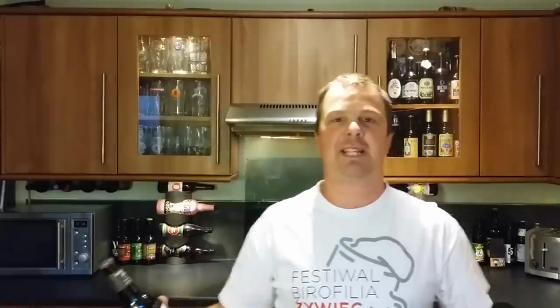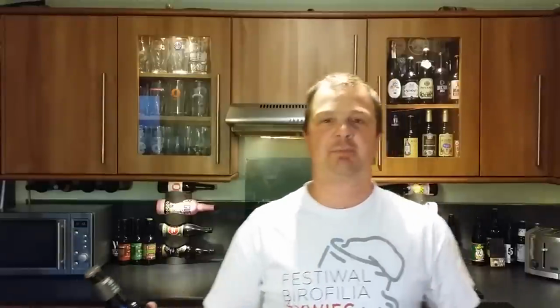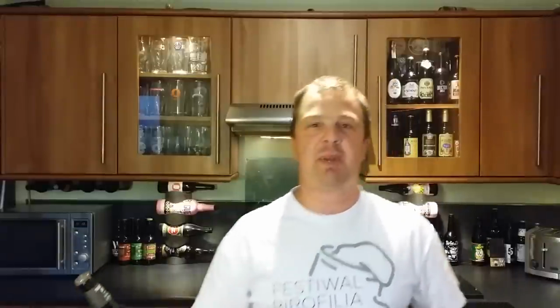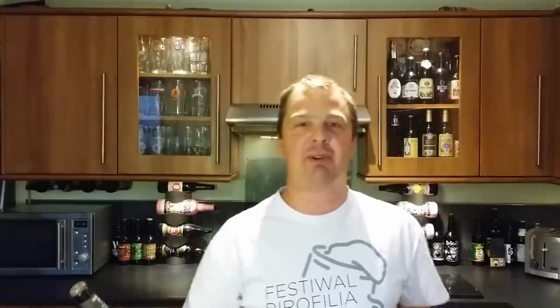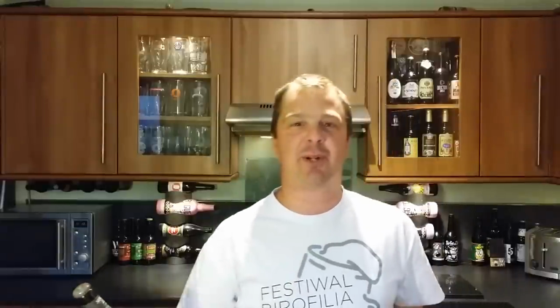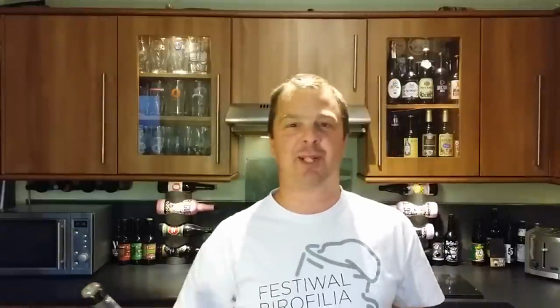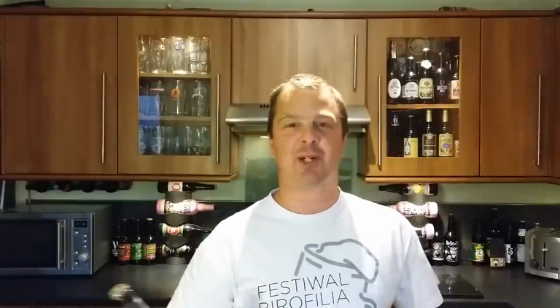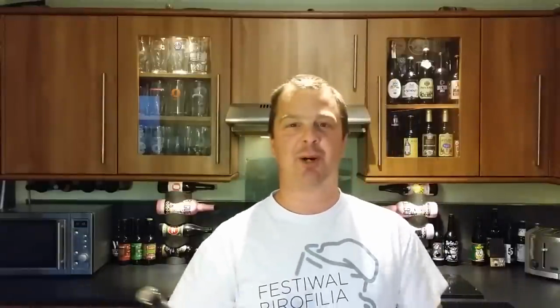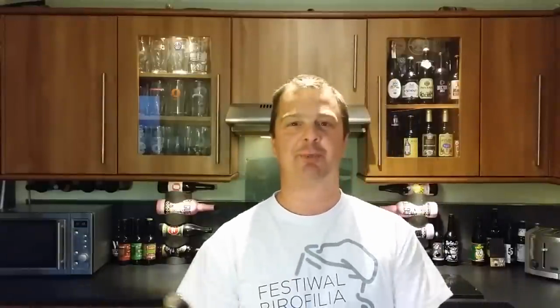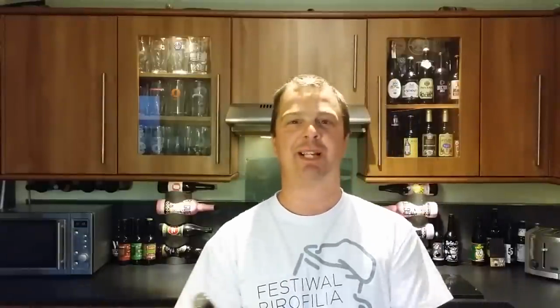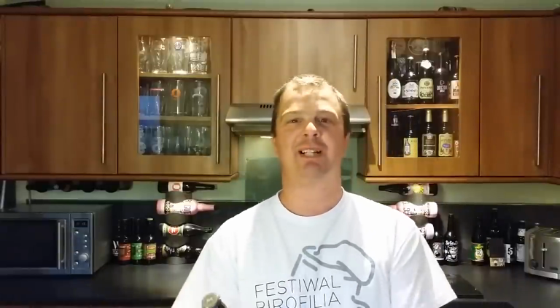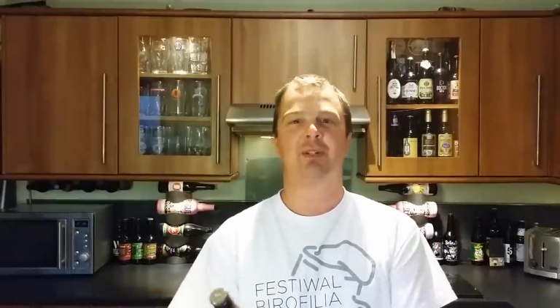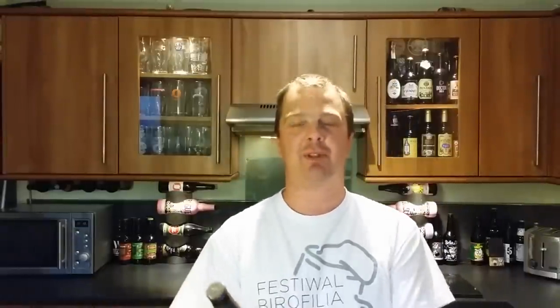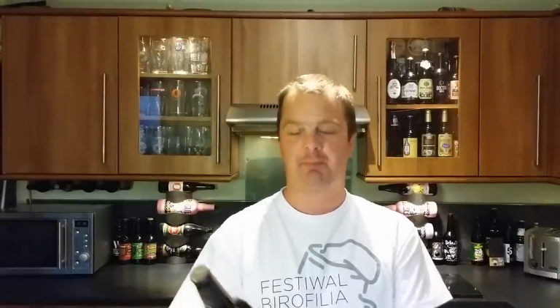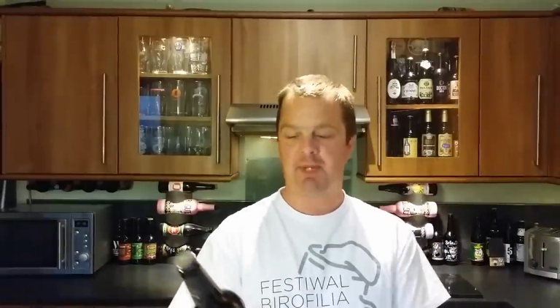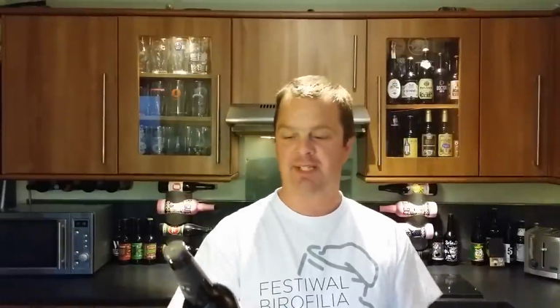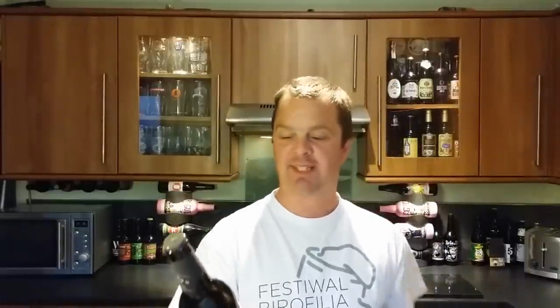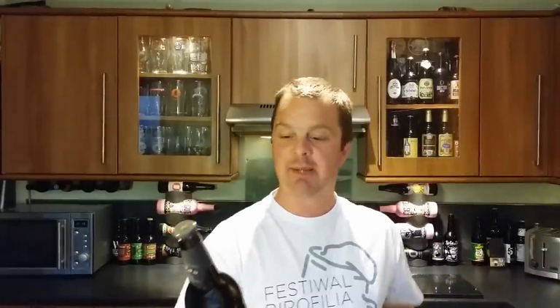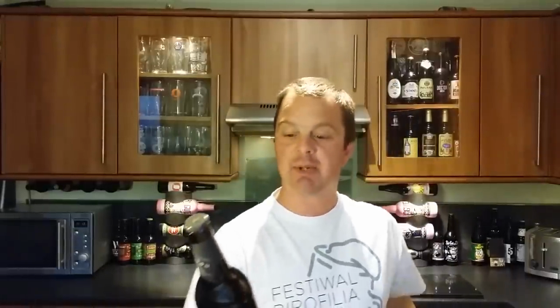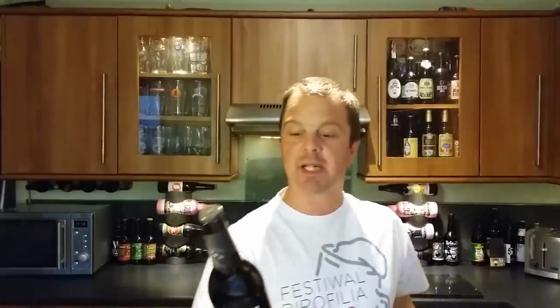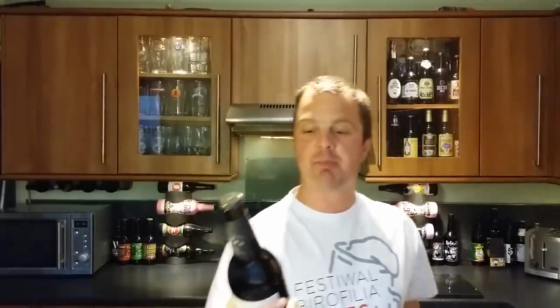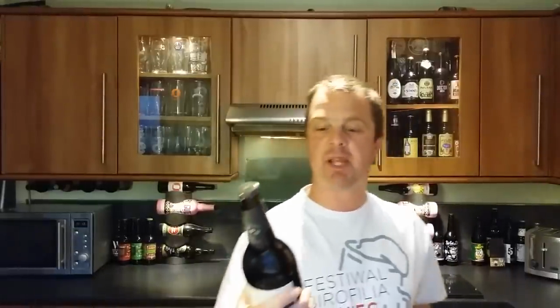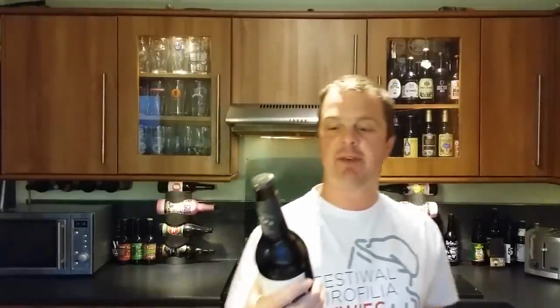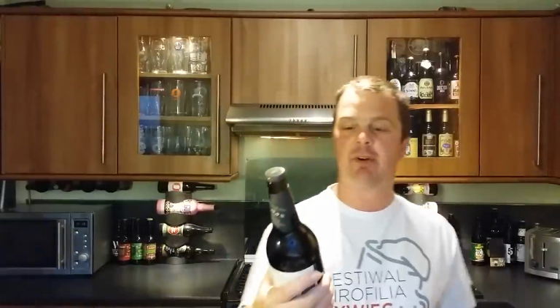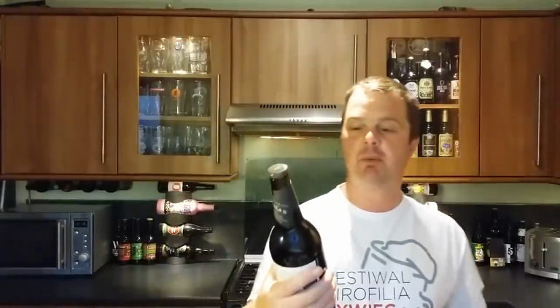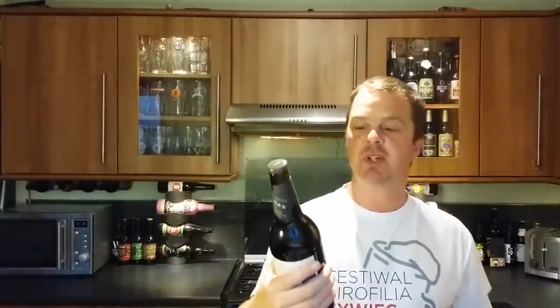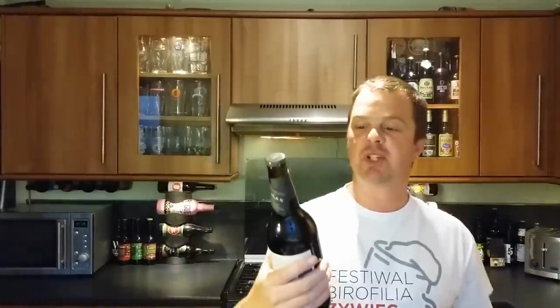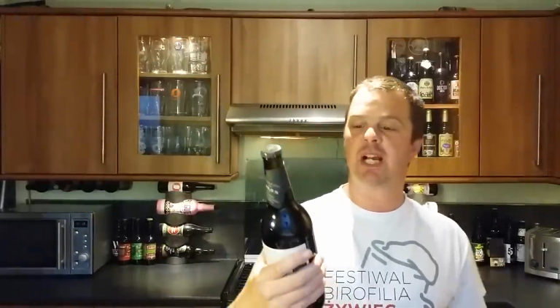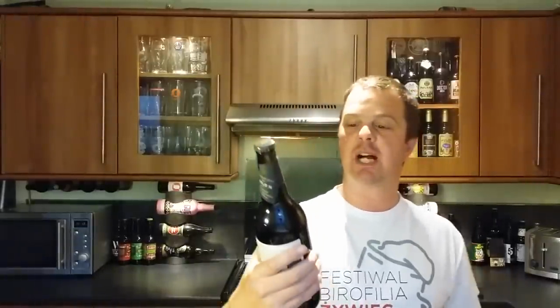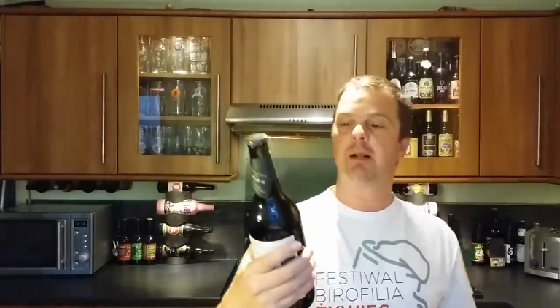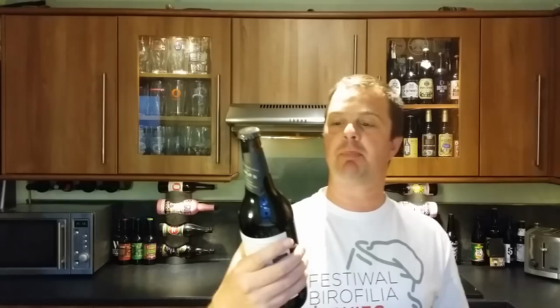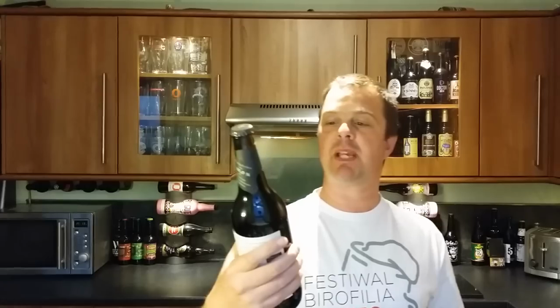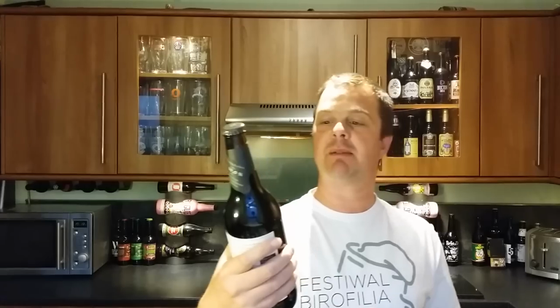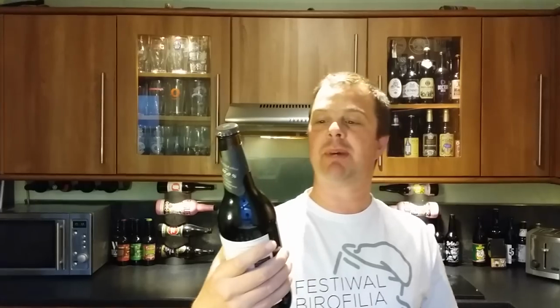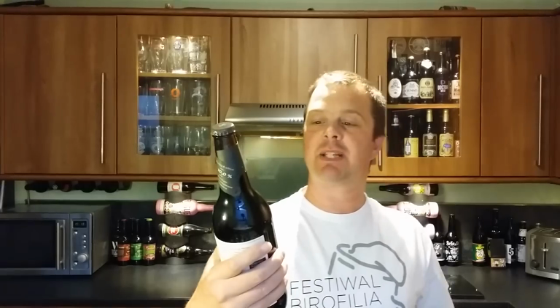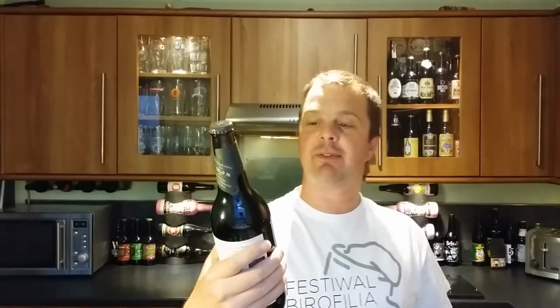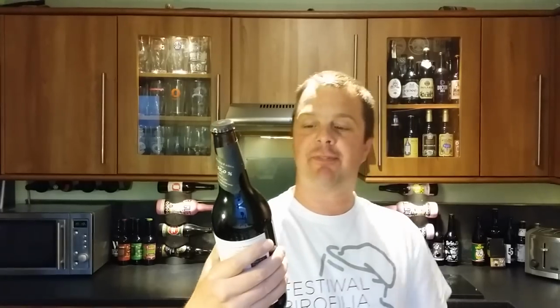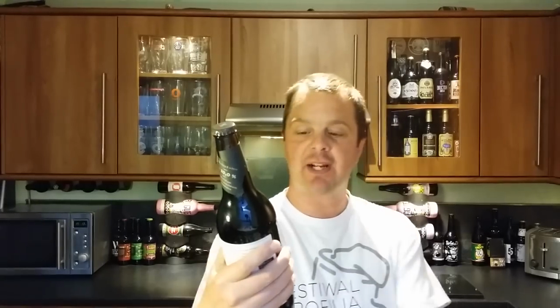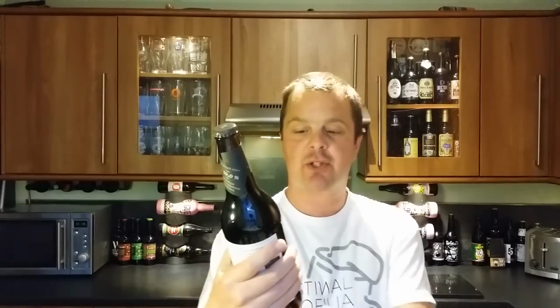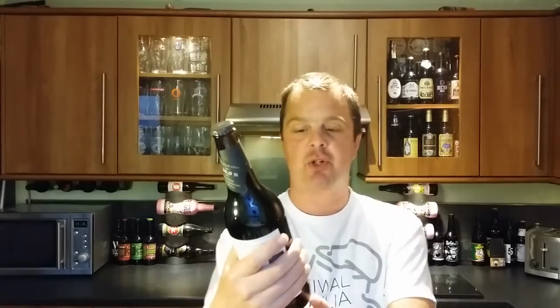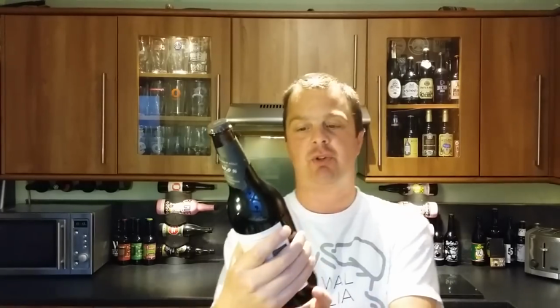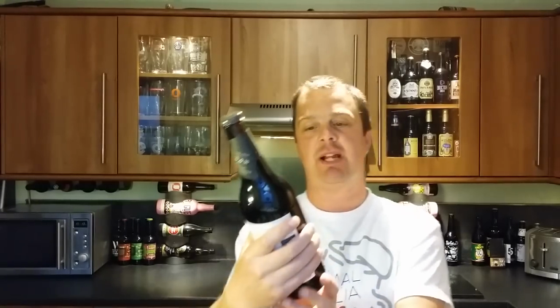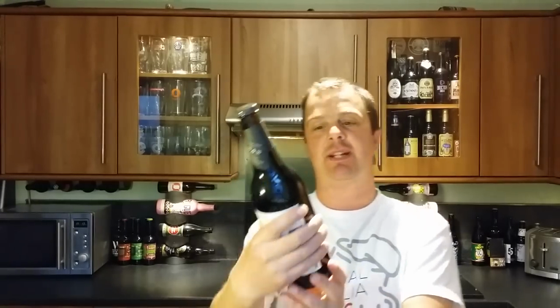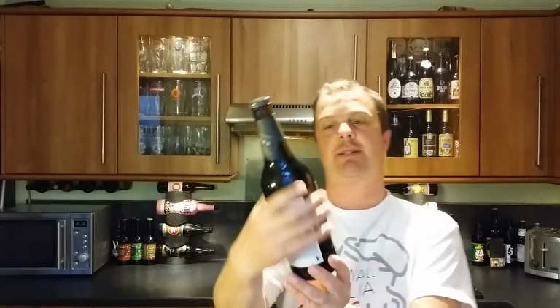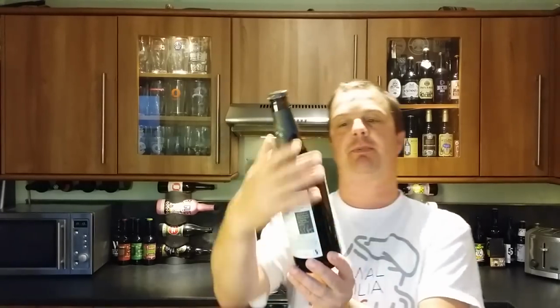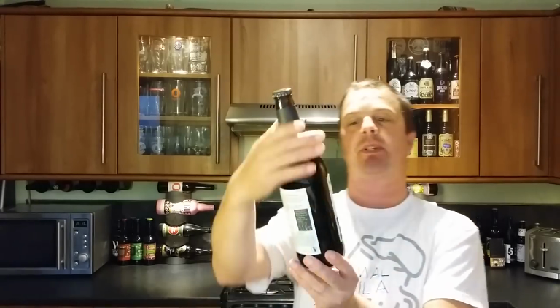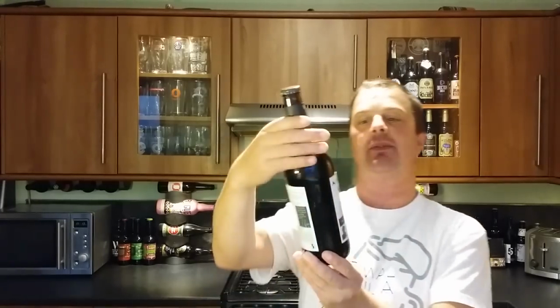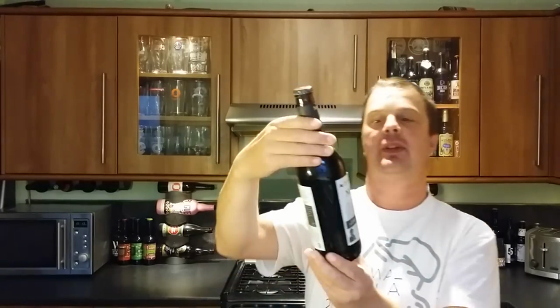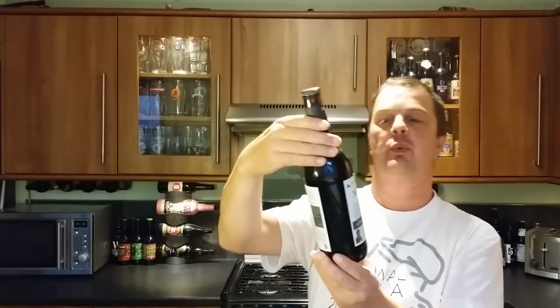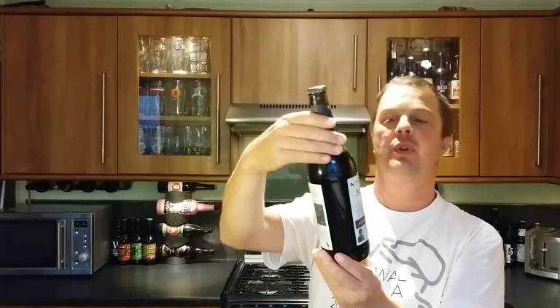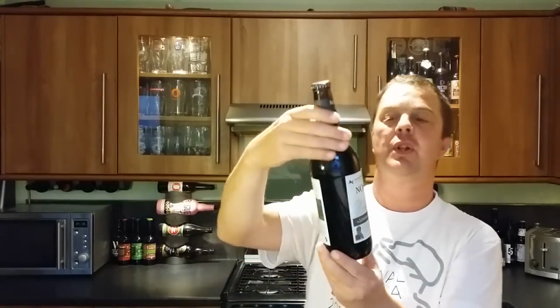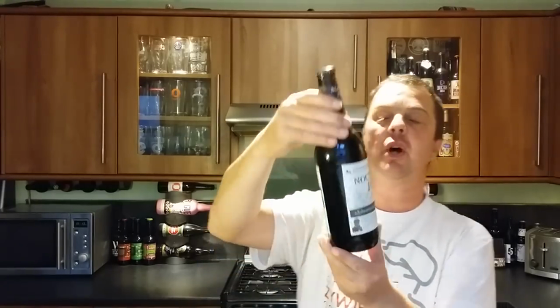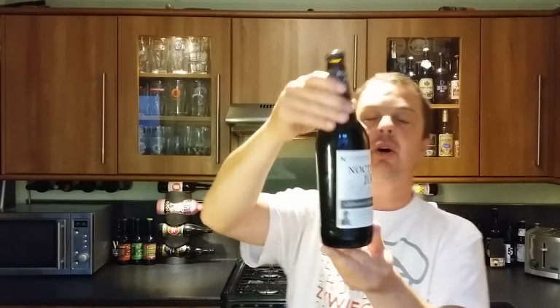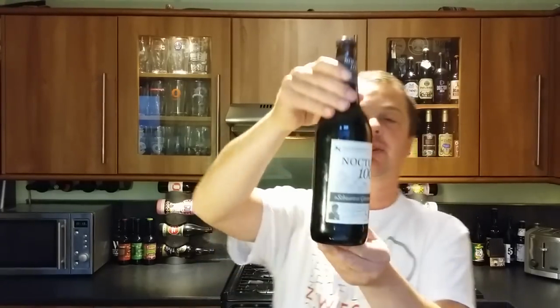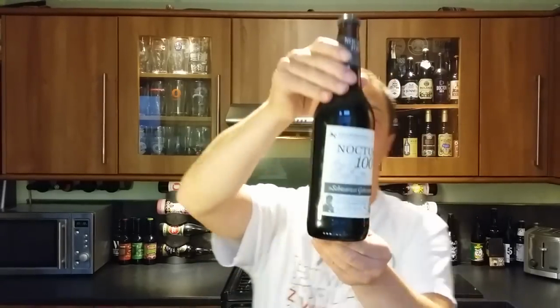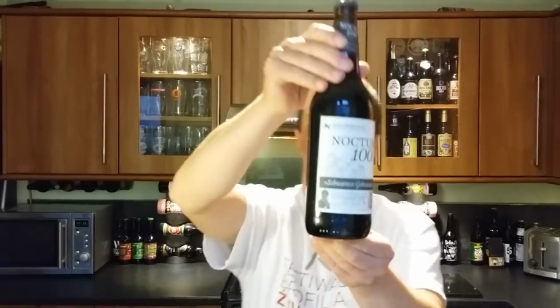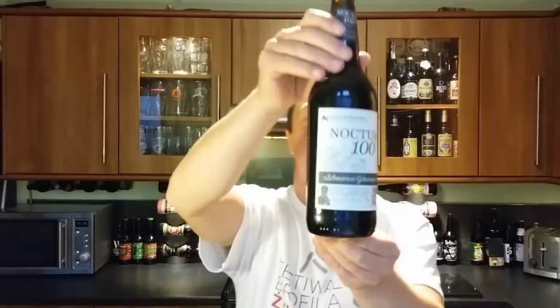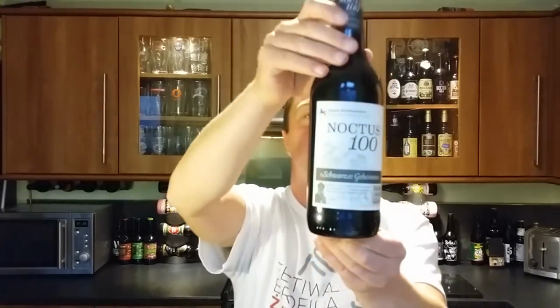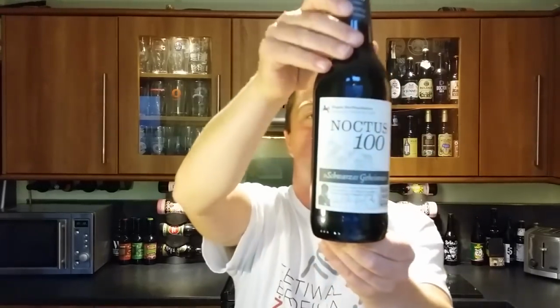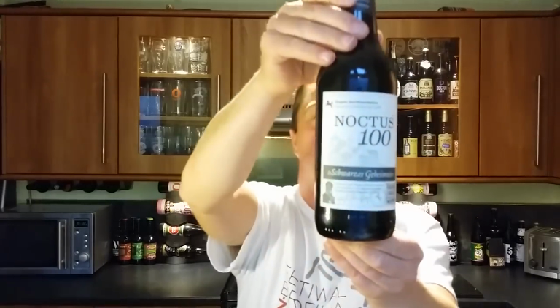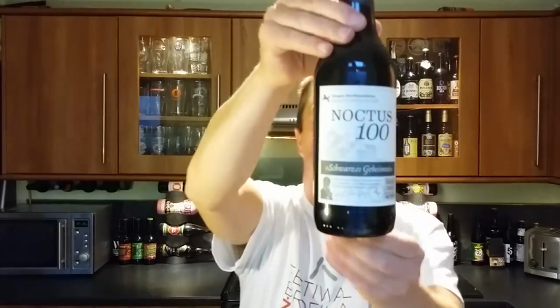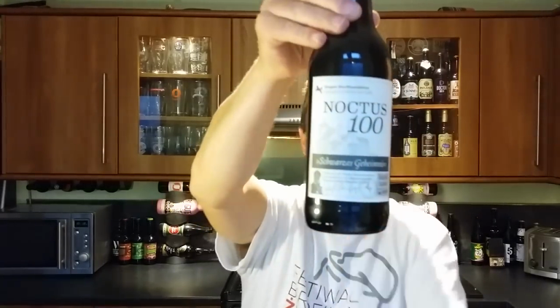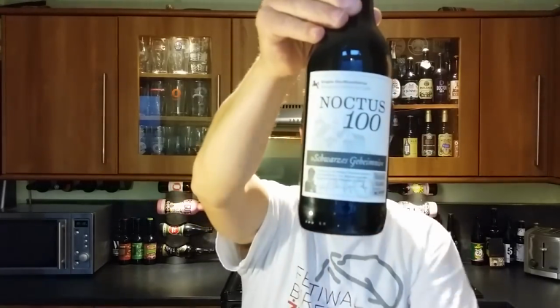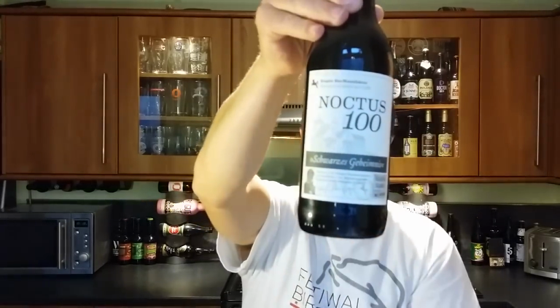It's beer o'clock on Real Ale Craft Beer. Today we've got a beer from Rijal beer manufacturer, and it's a bottle of the Noctus 100.